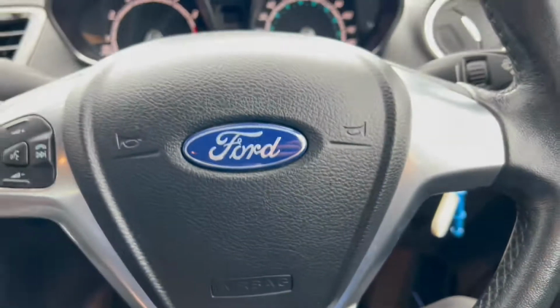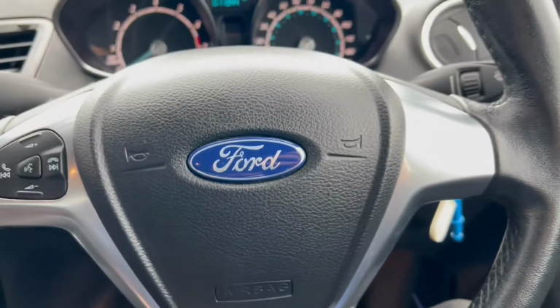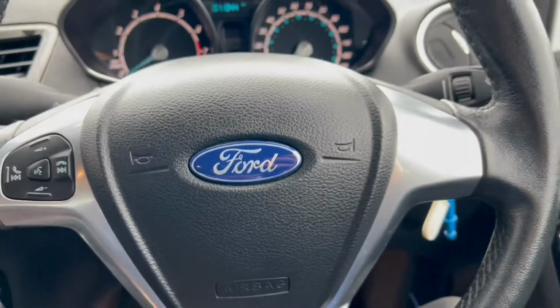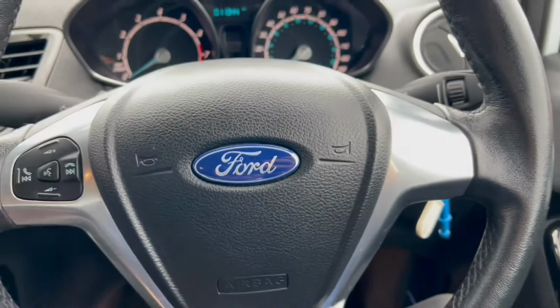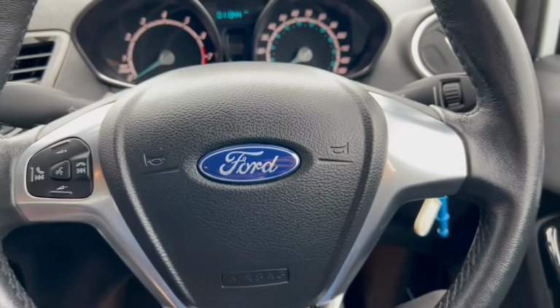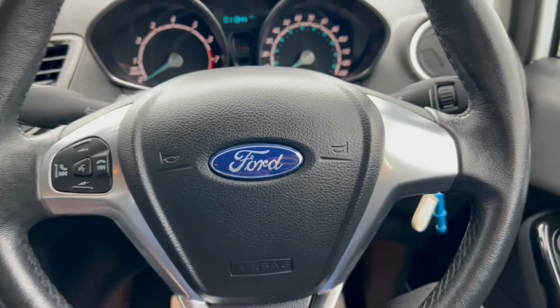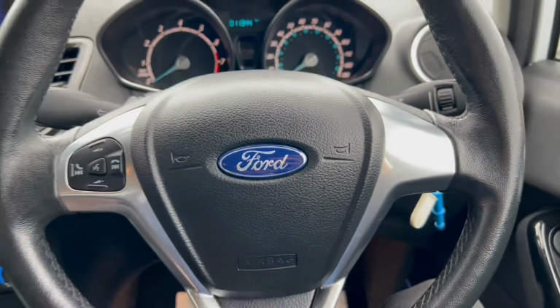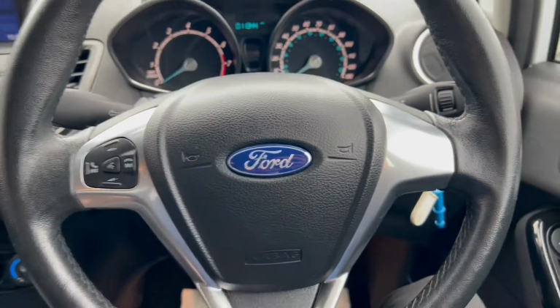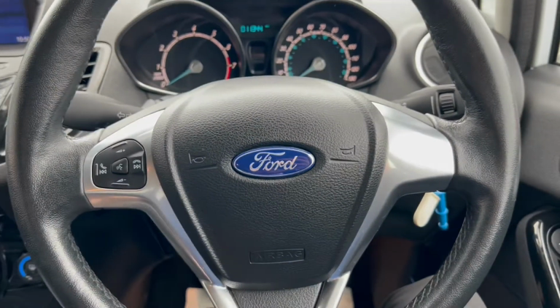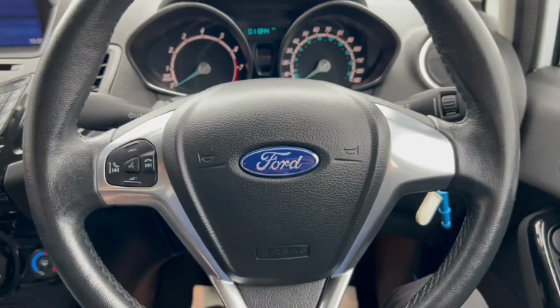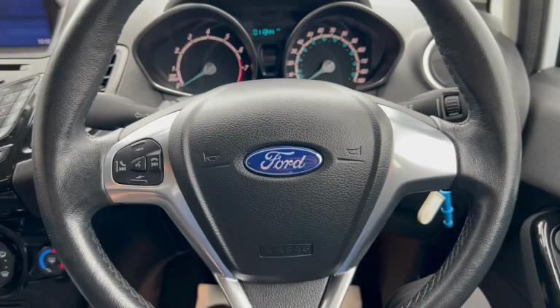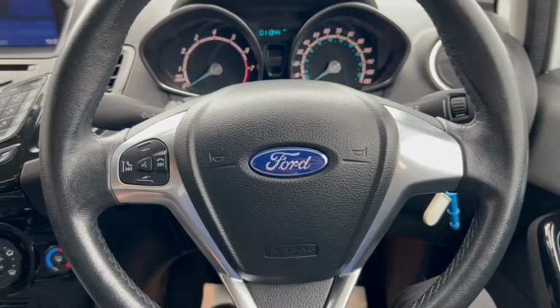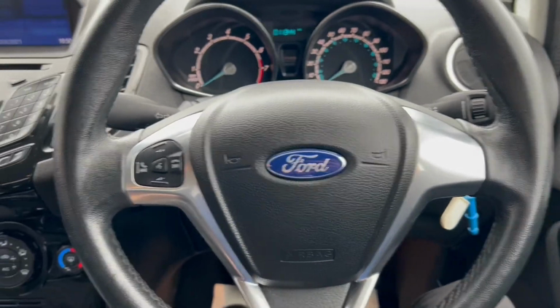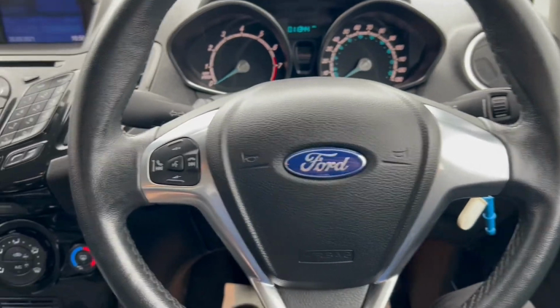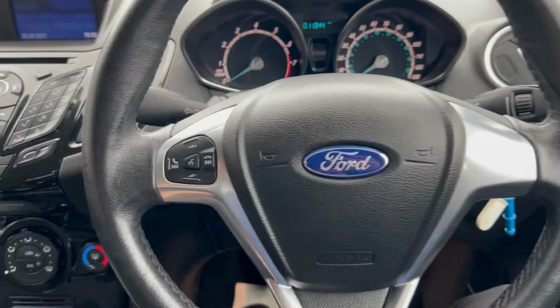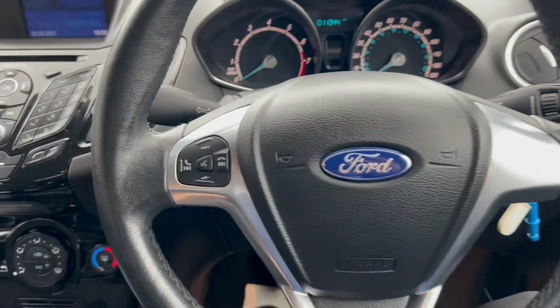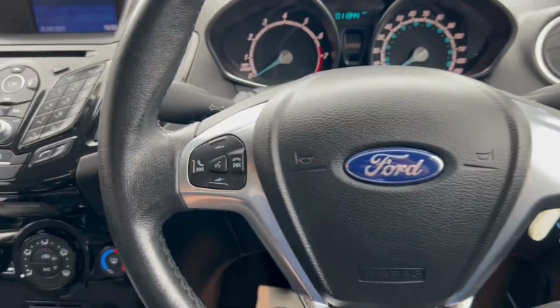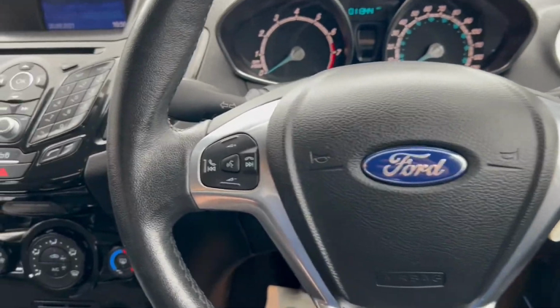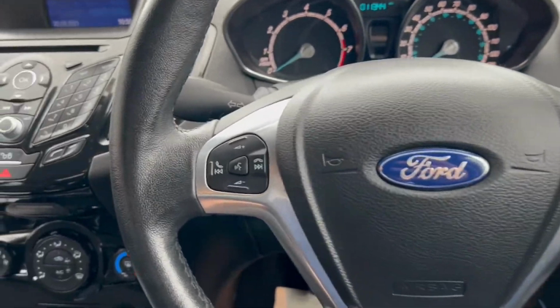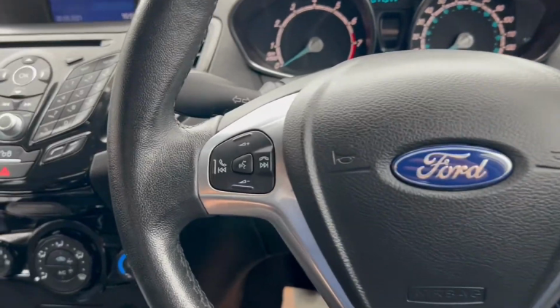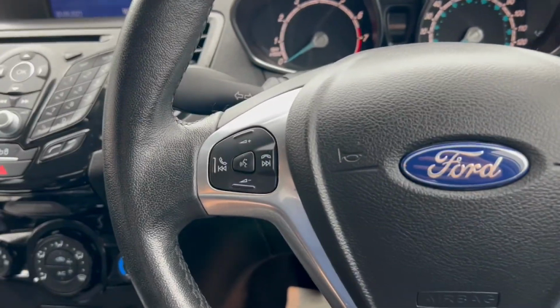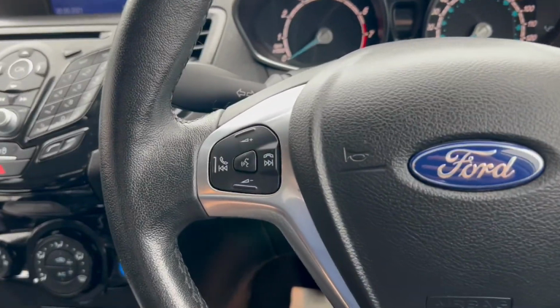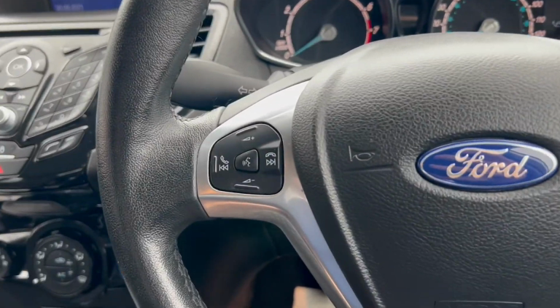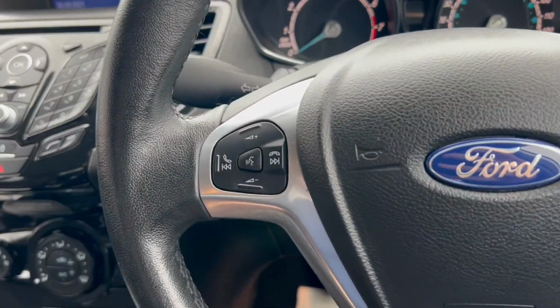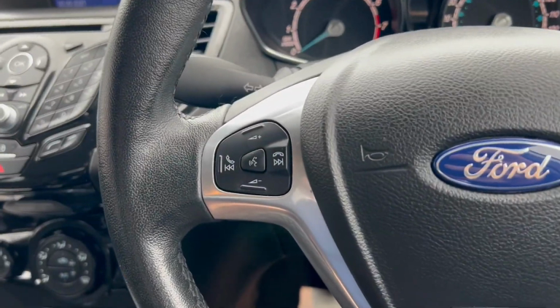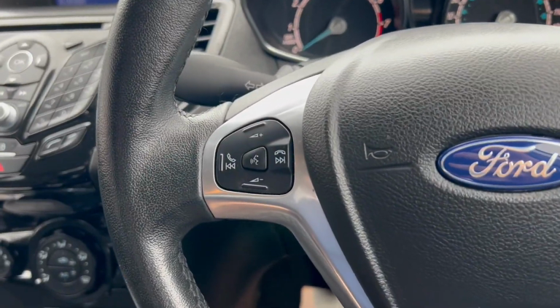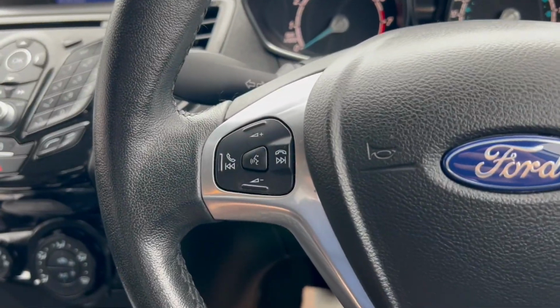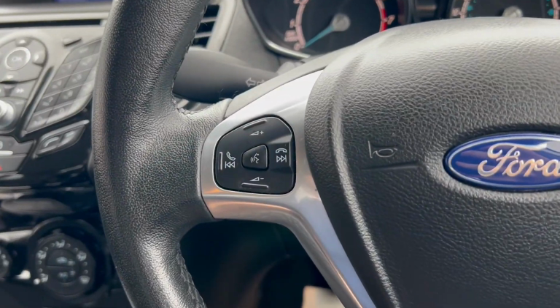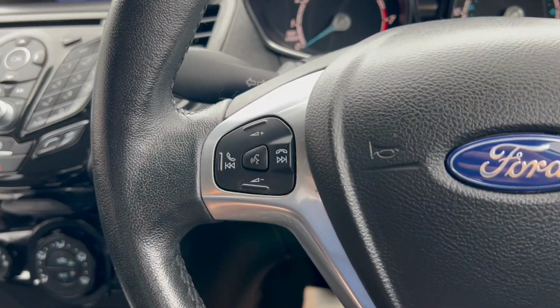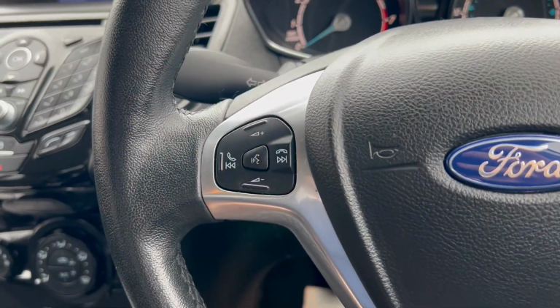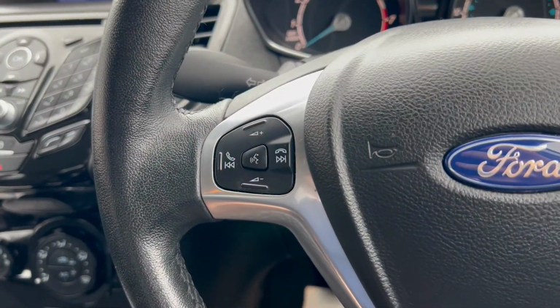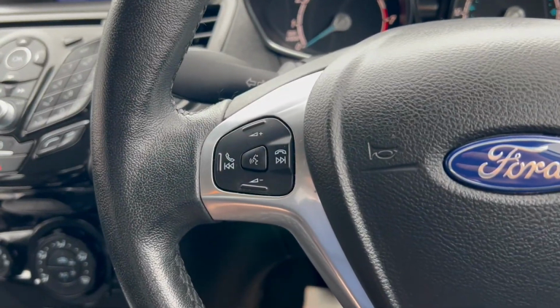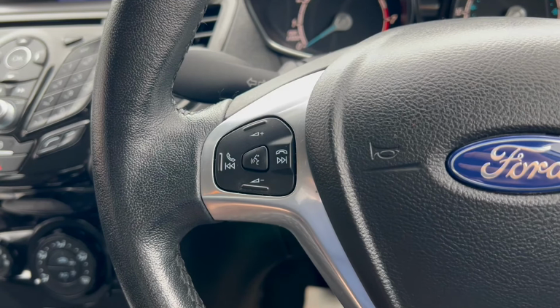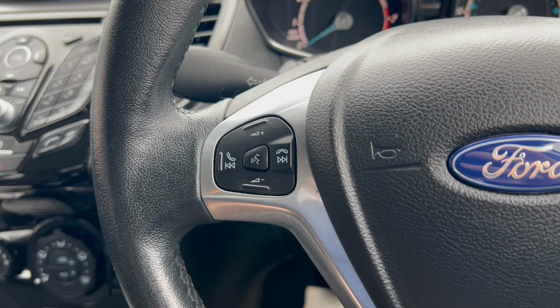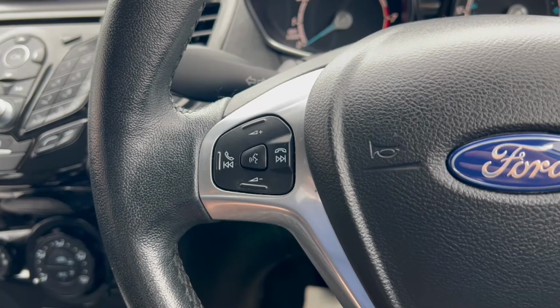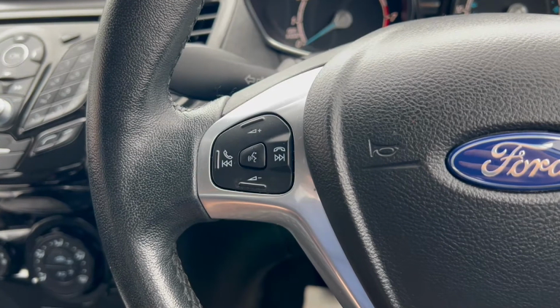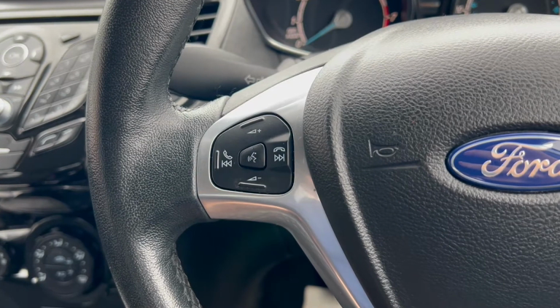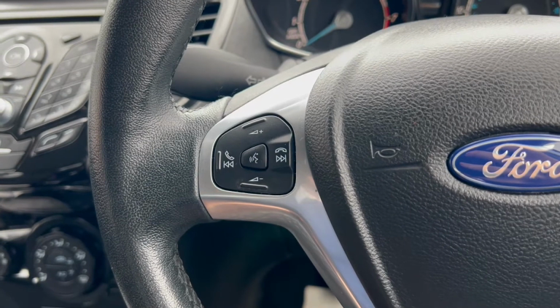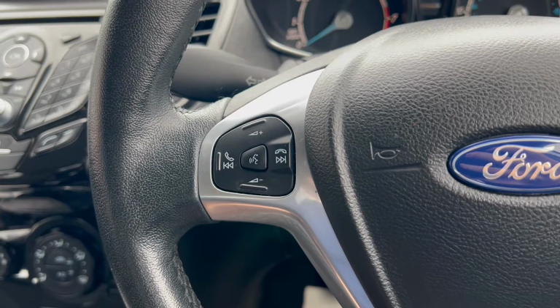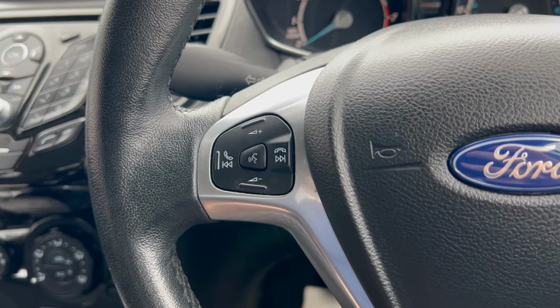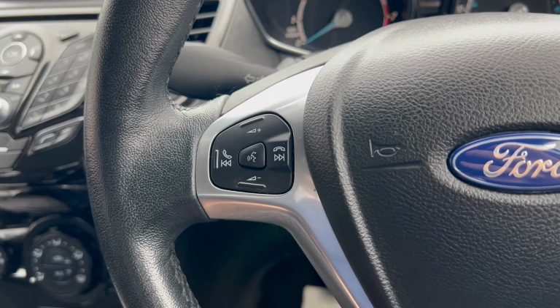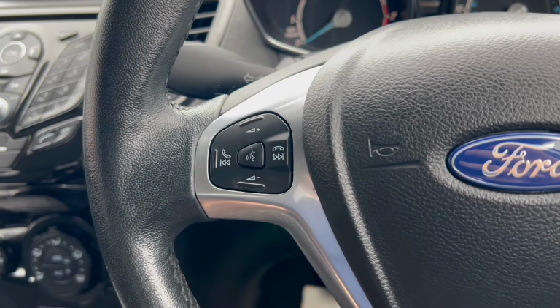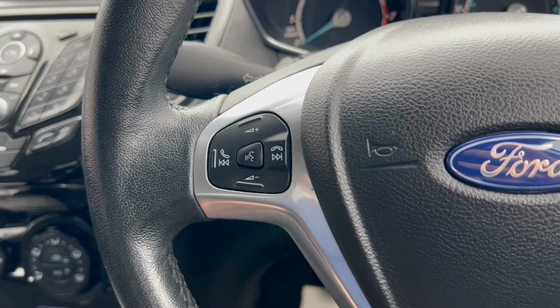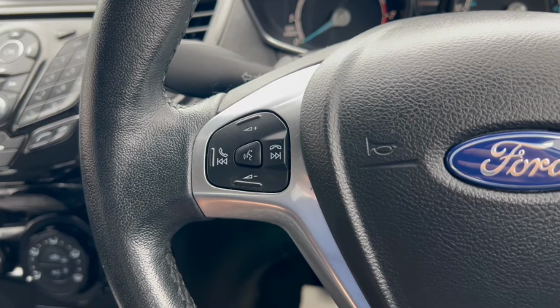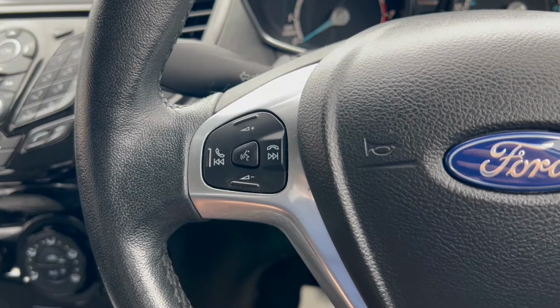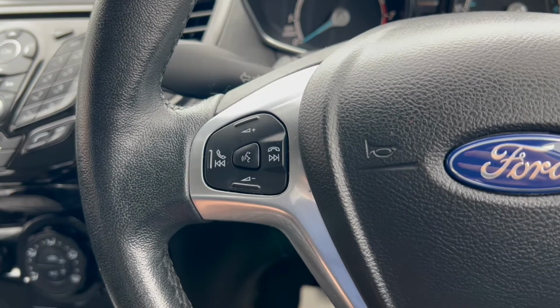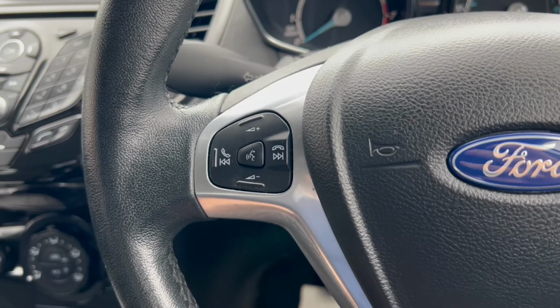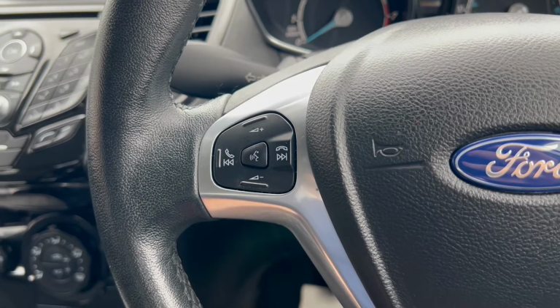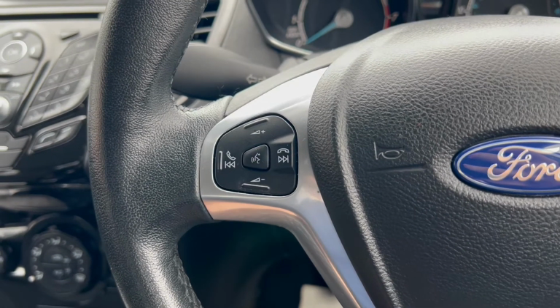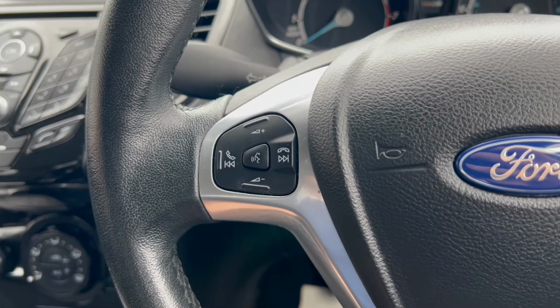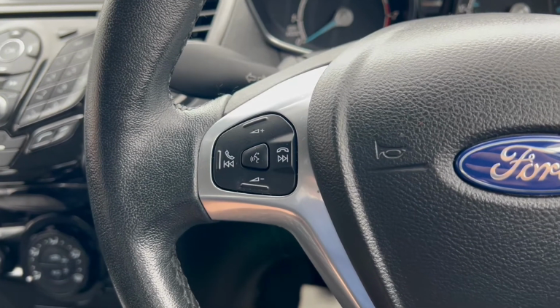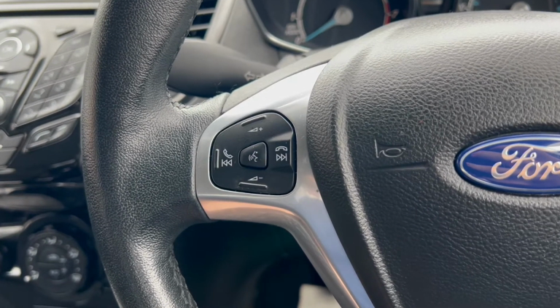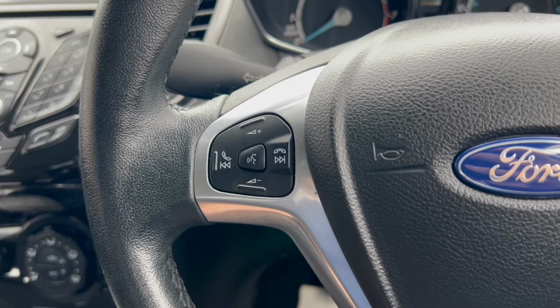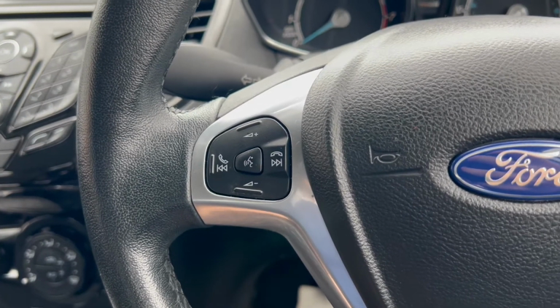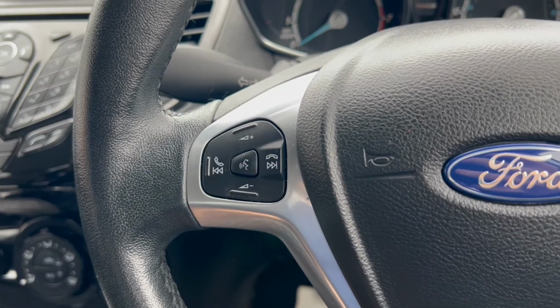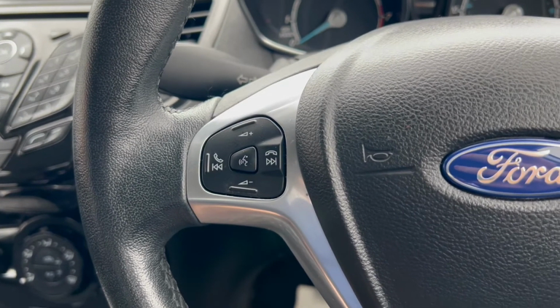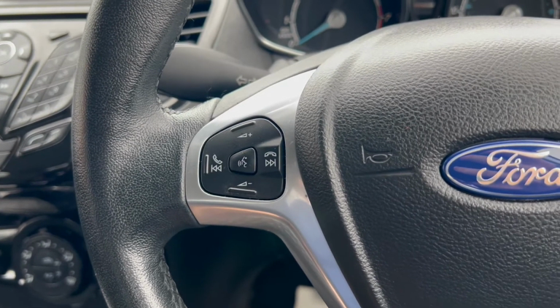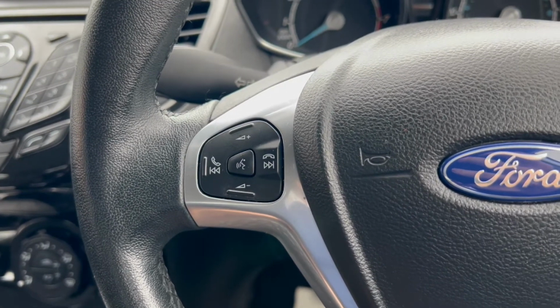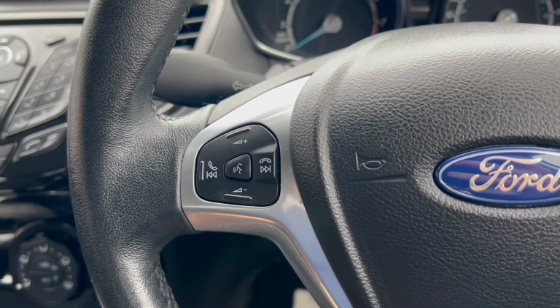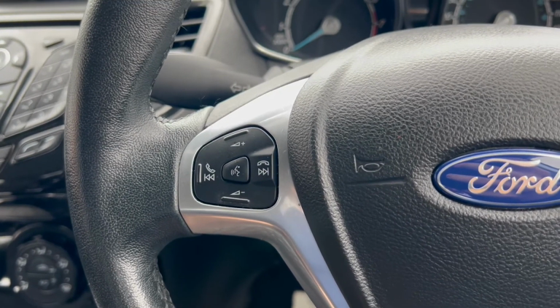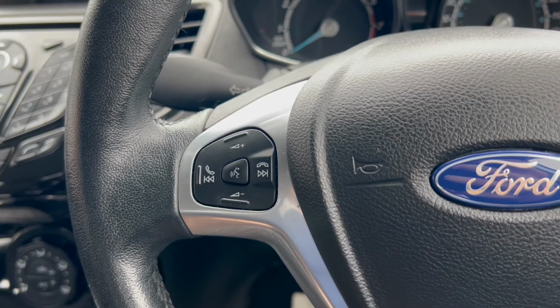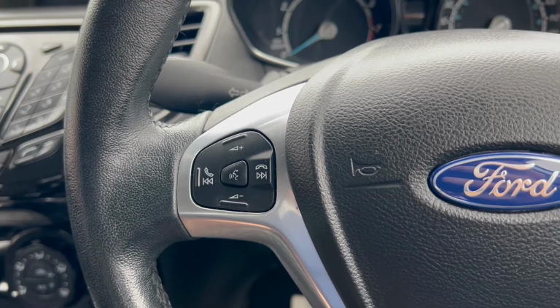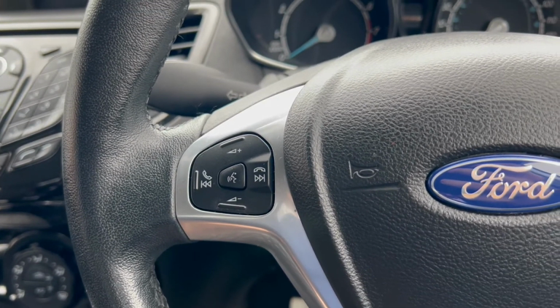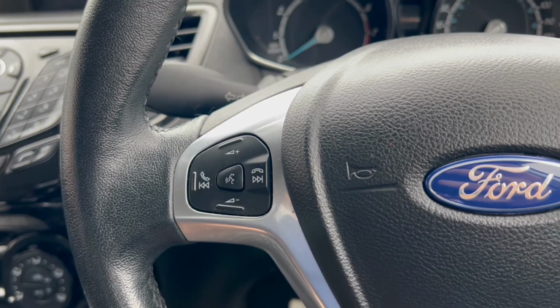Moving up onto the steering wheel, on the left hand side you have navigating buttons to control the infotainment system, including a push to talk button.